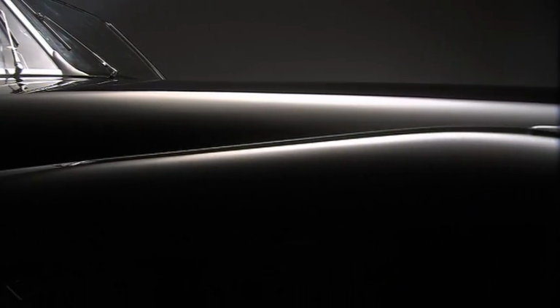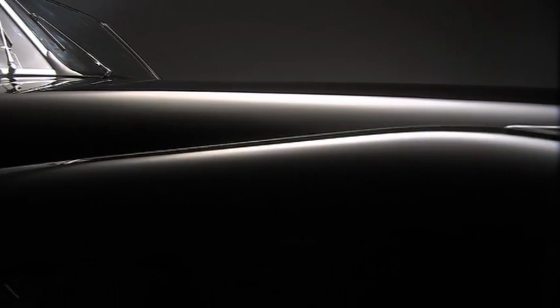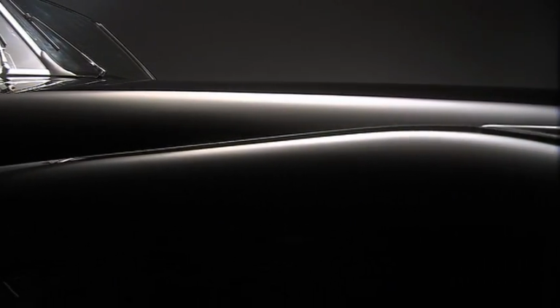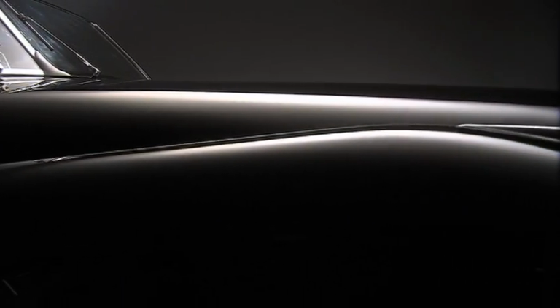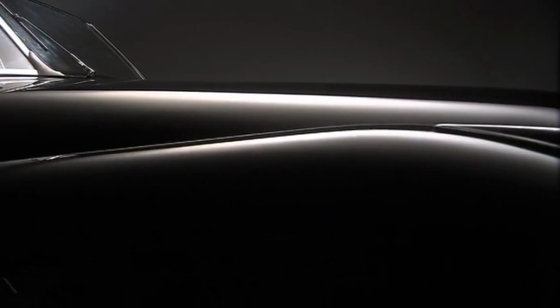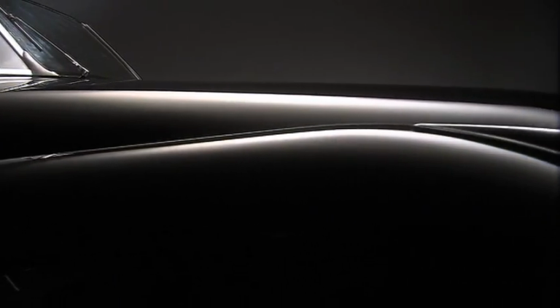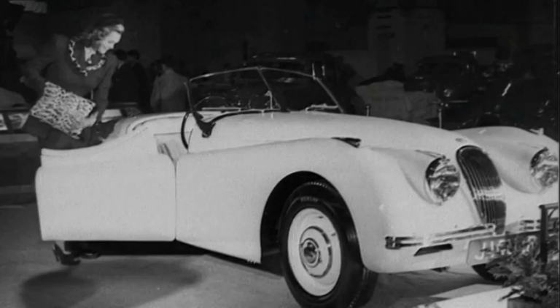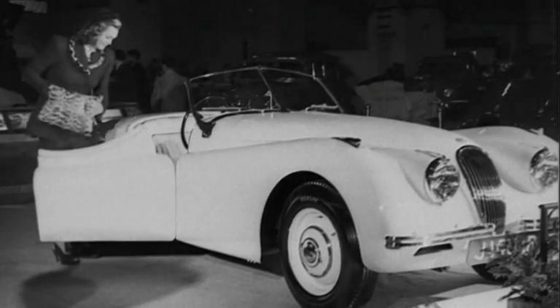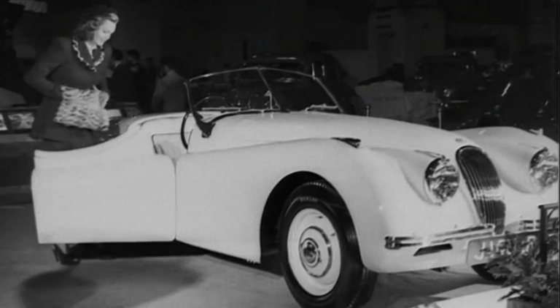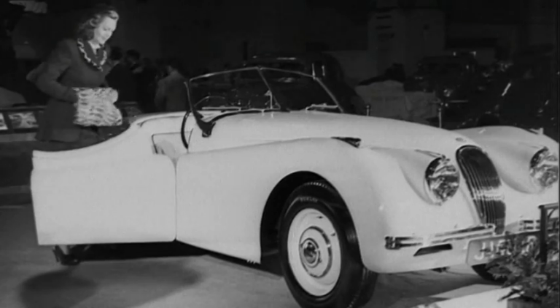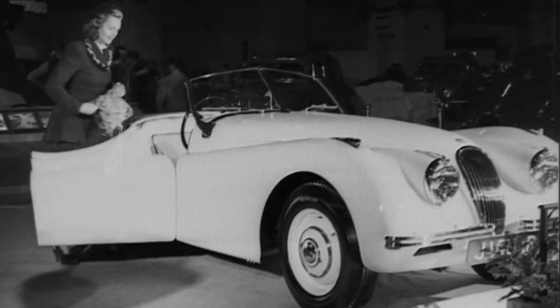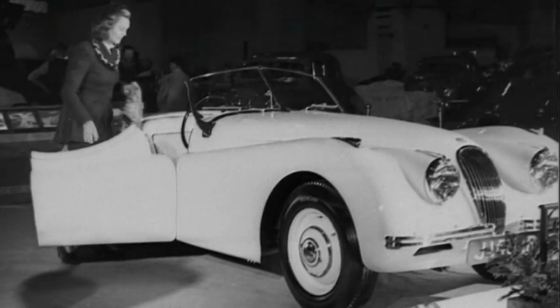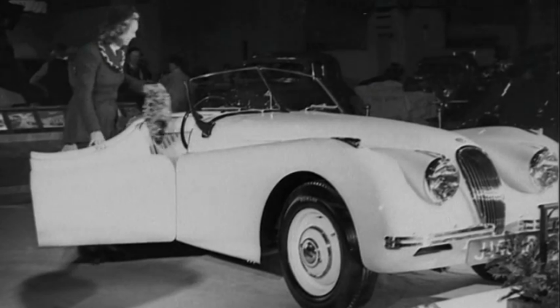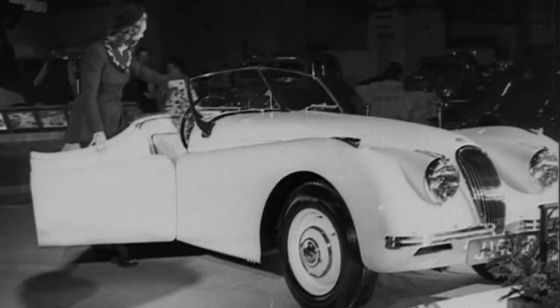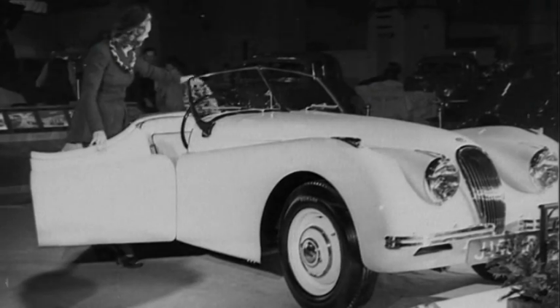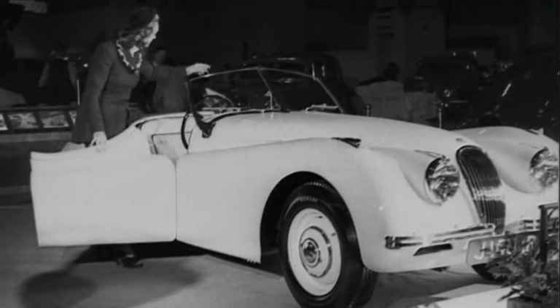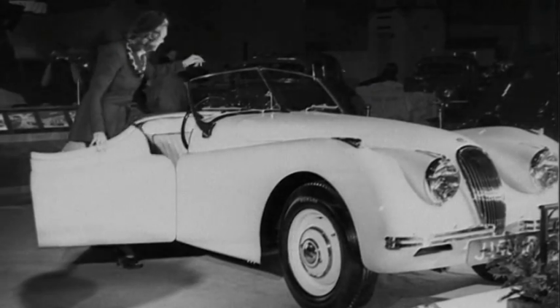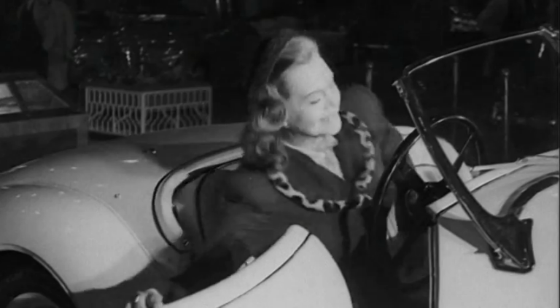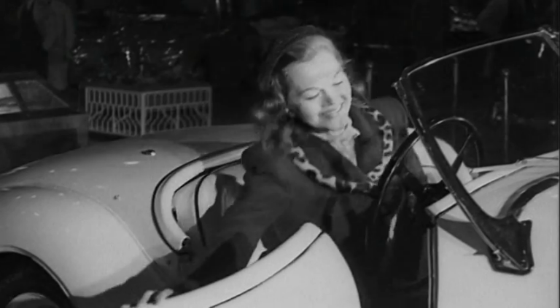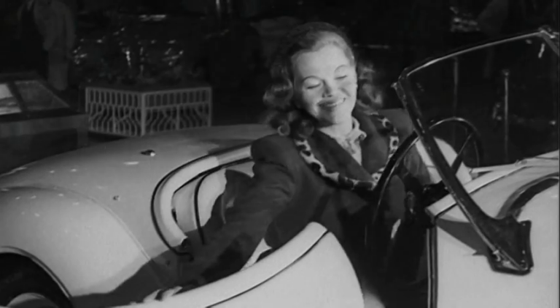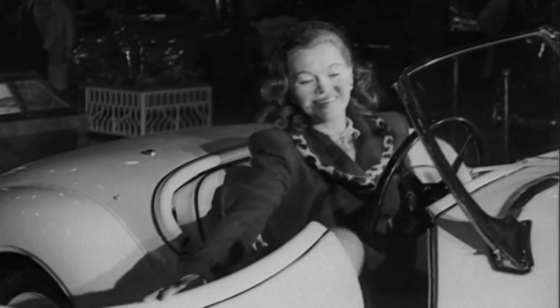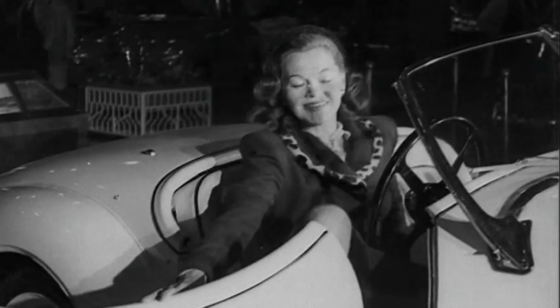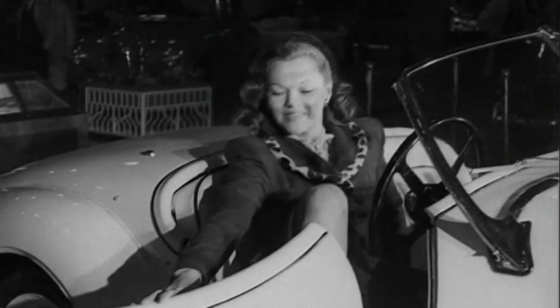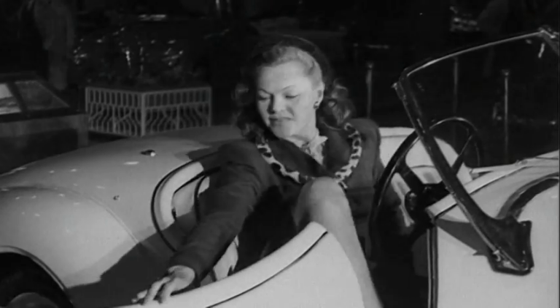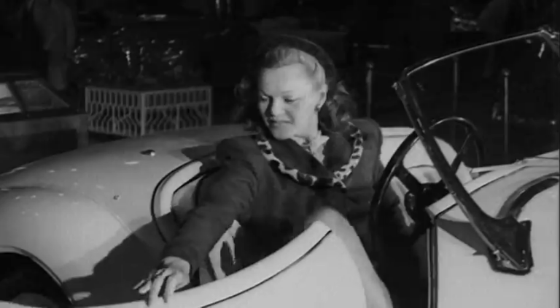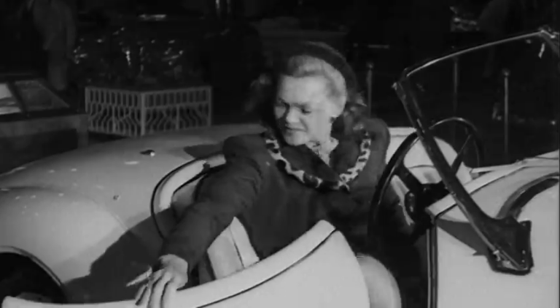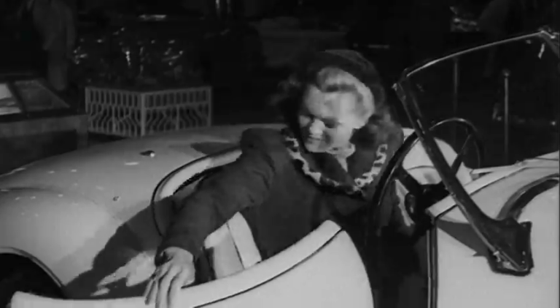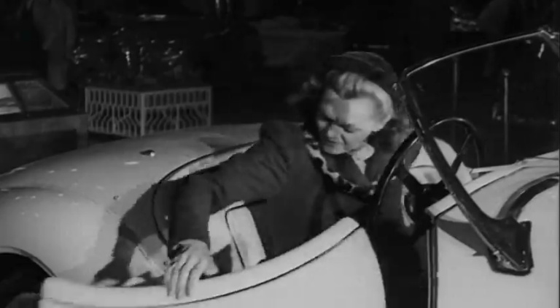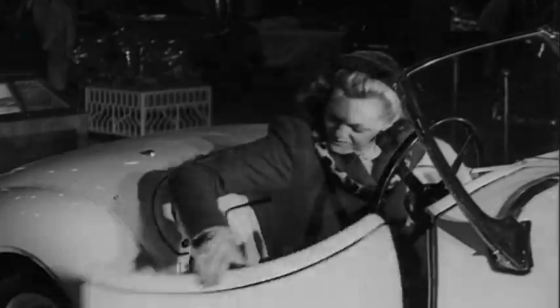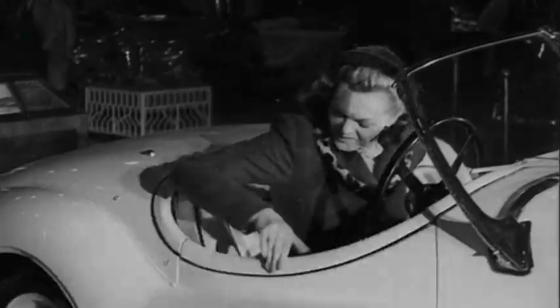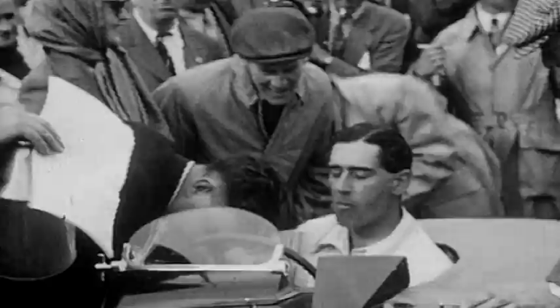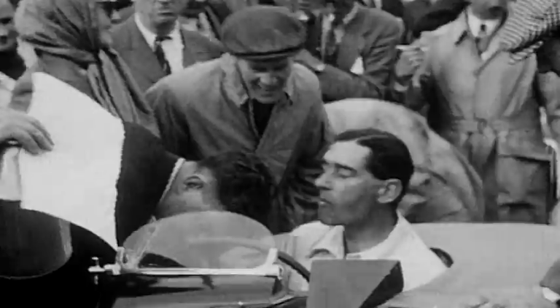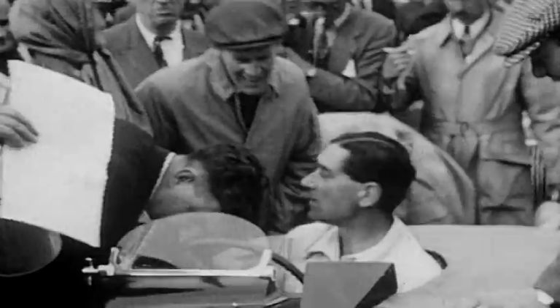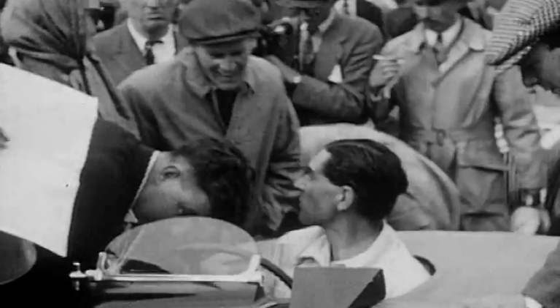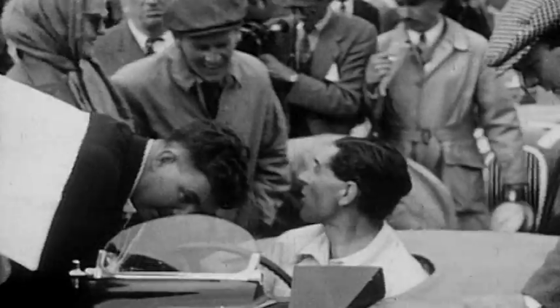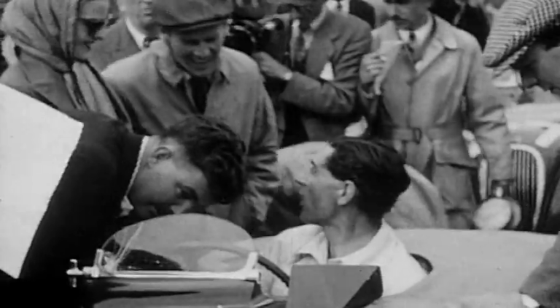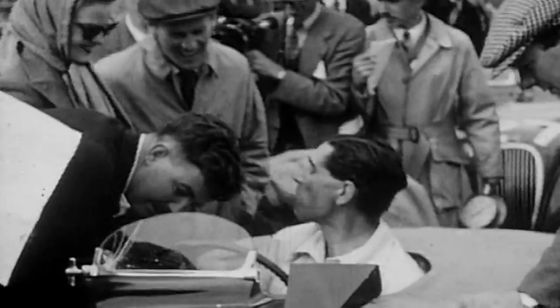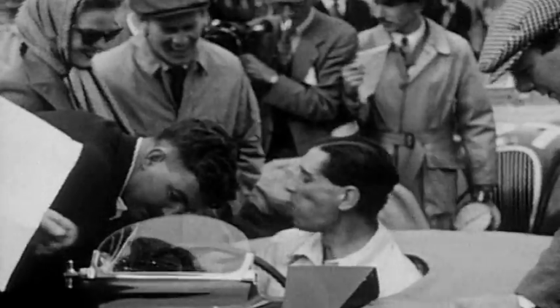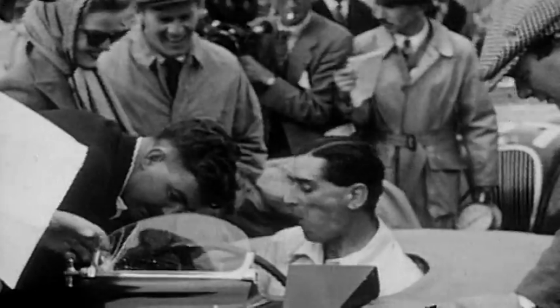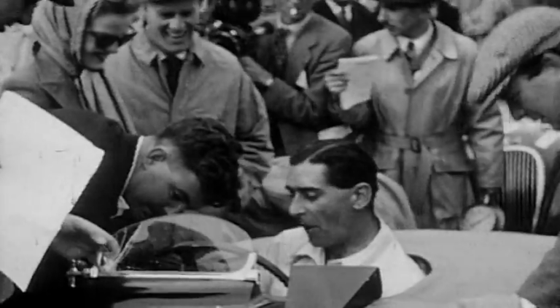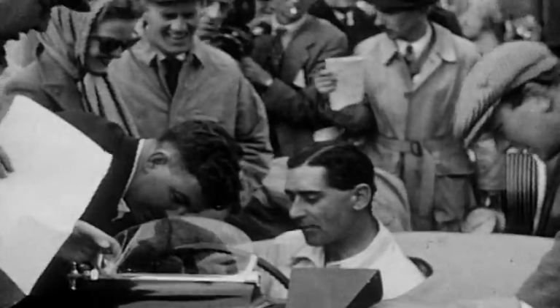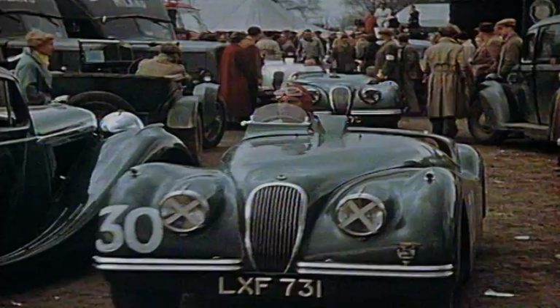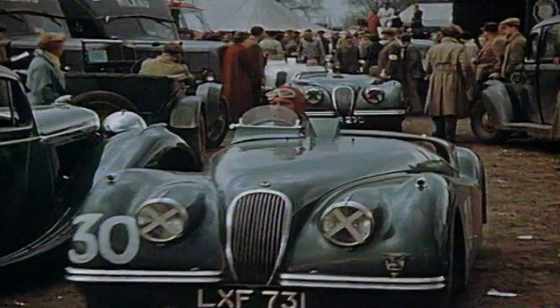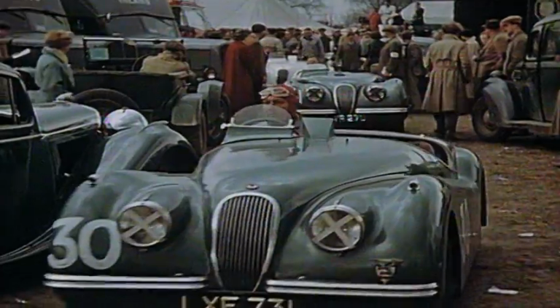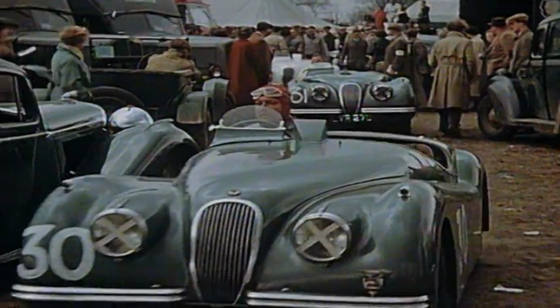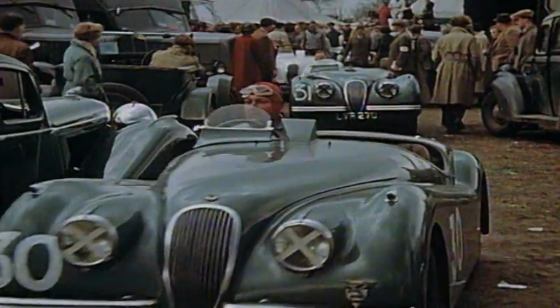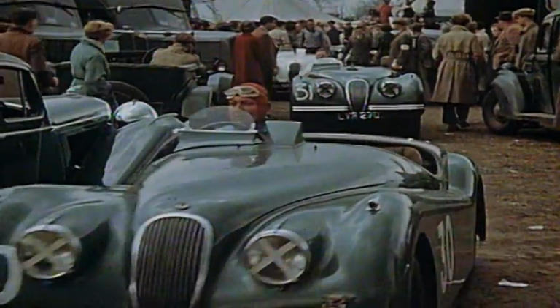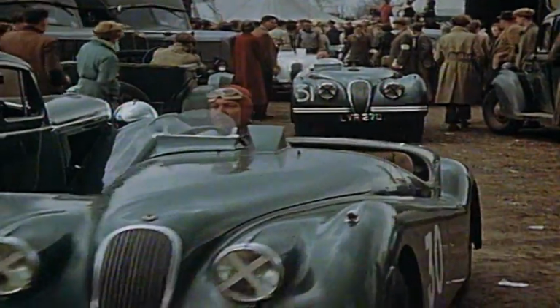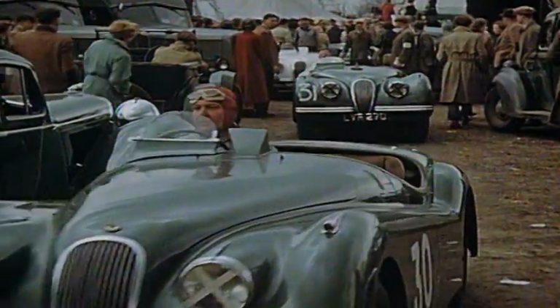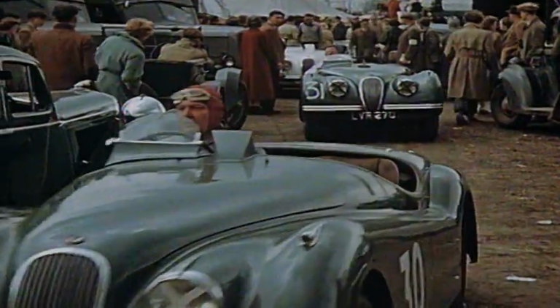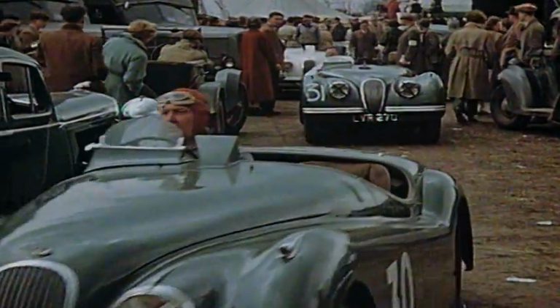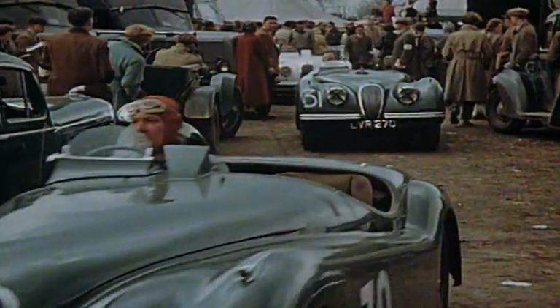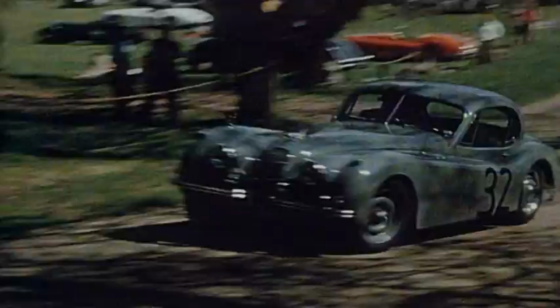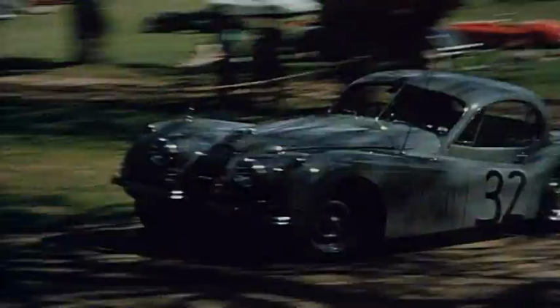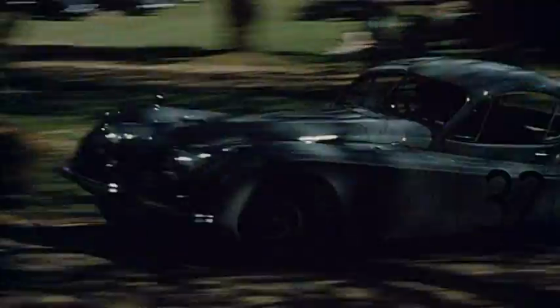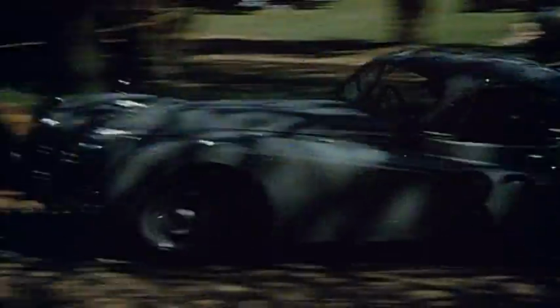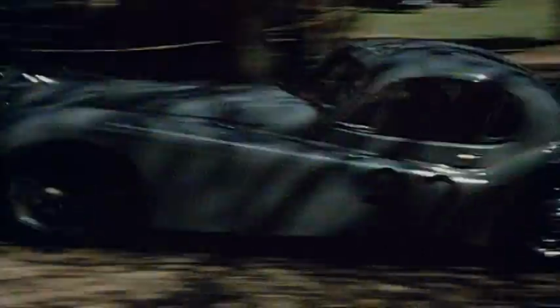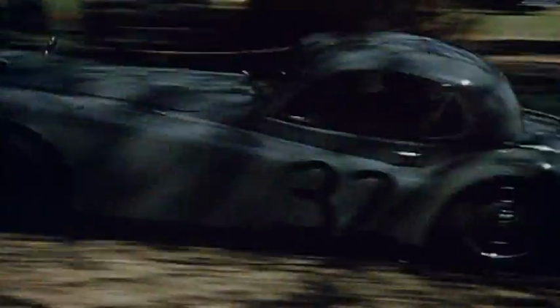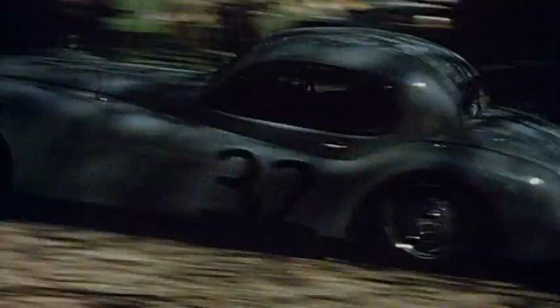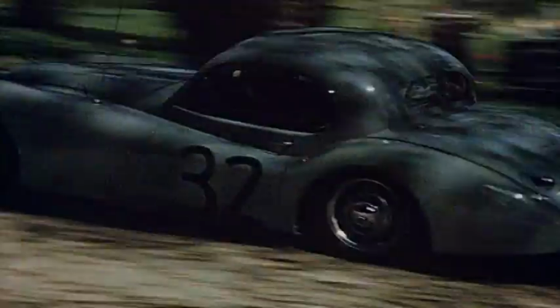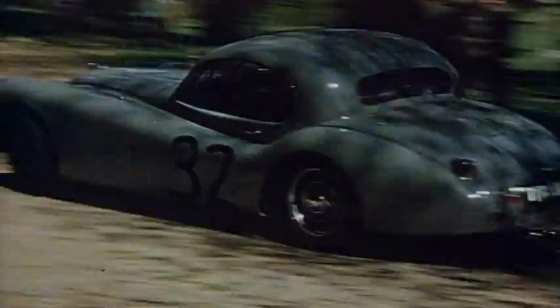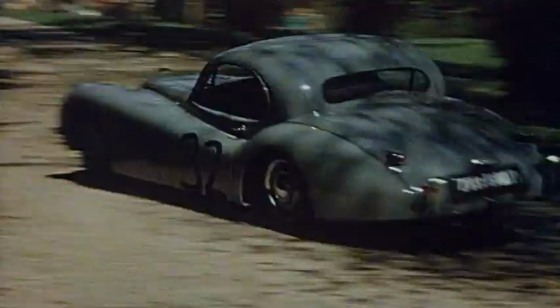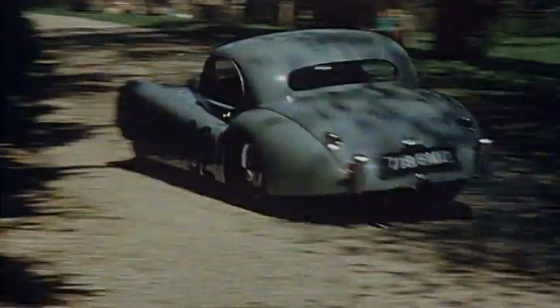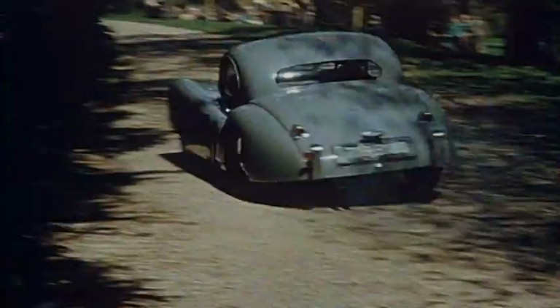At the London Motor Show in 1948, we unveiled one of our most popular post-war models — the XK120.